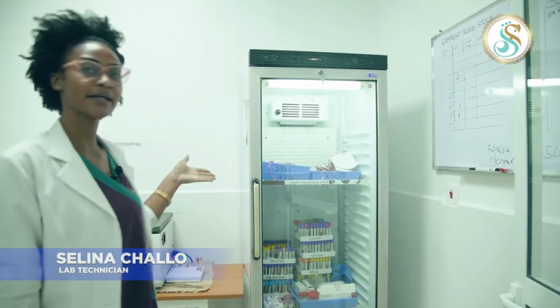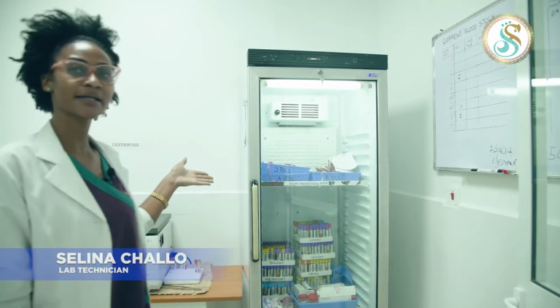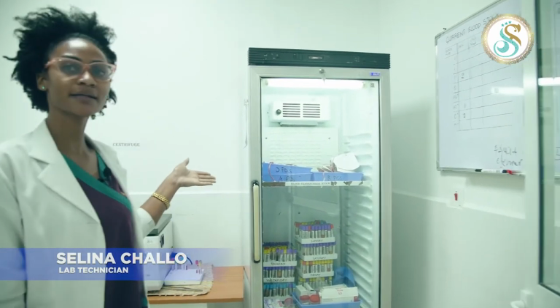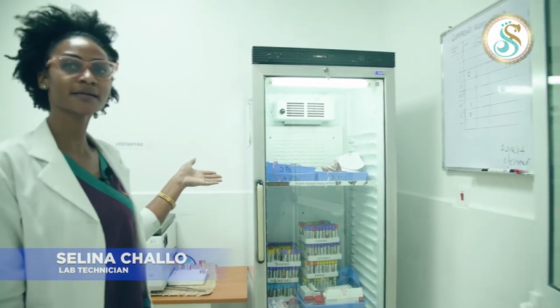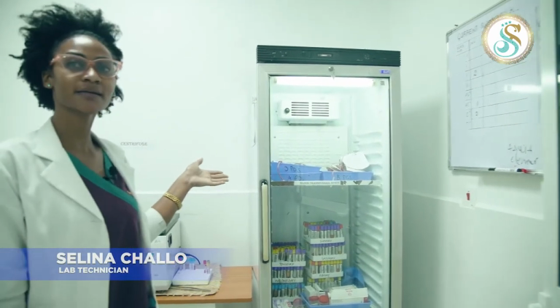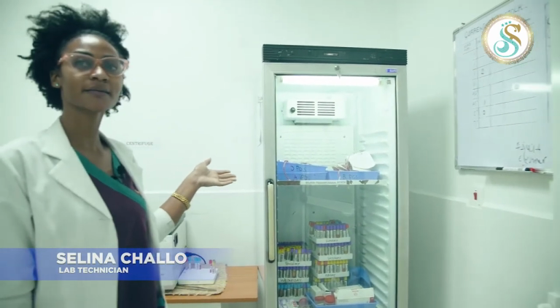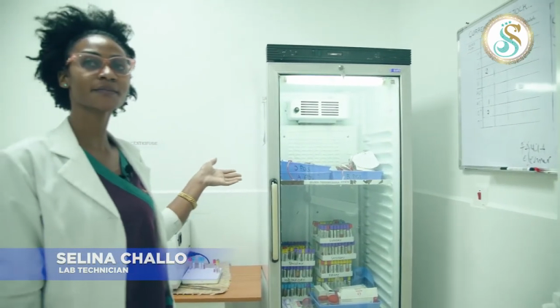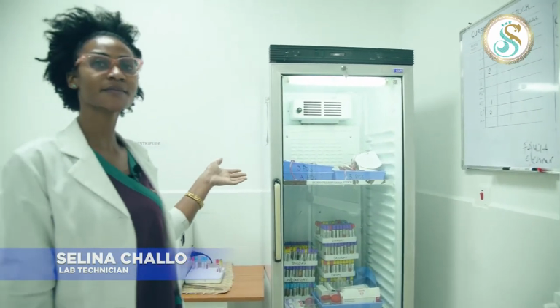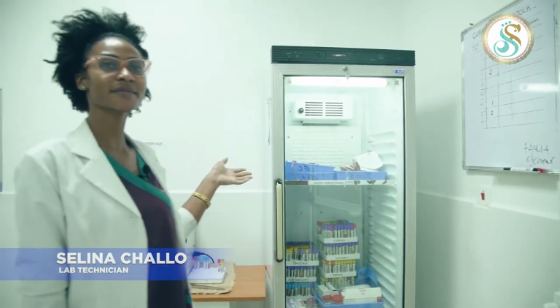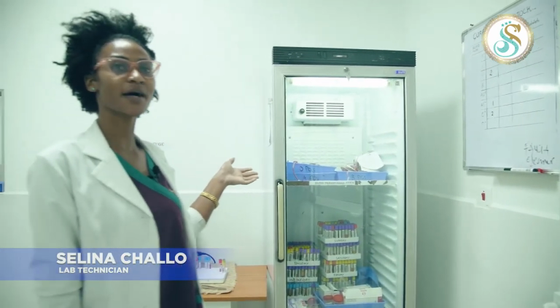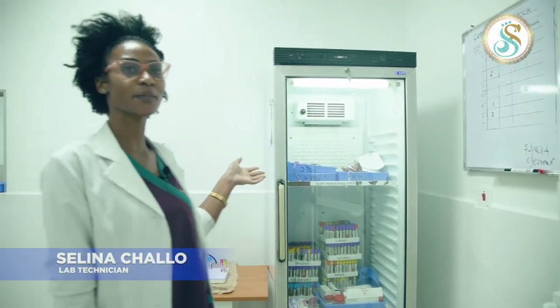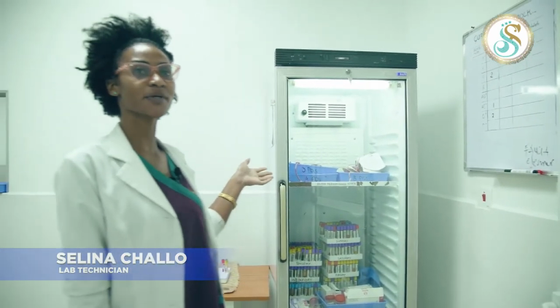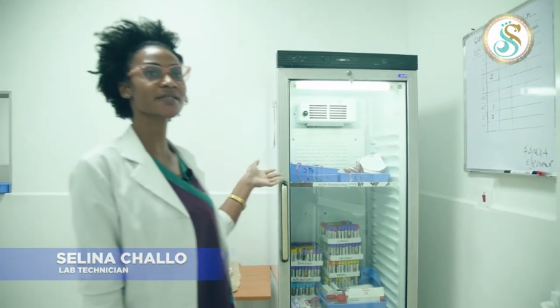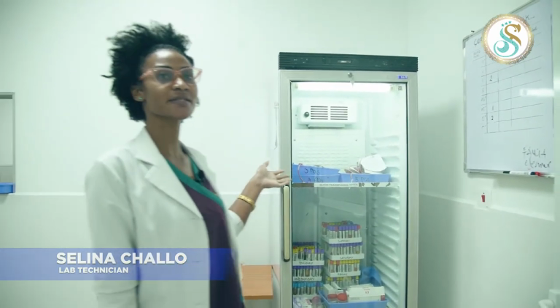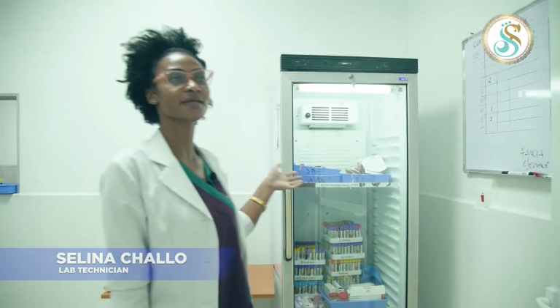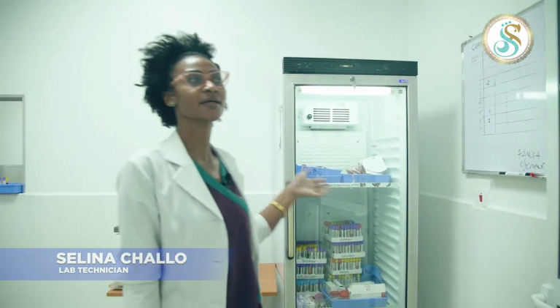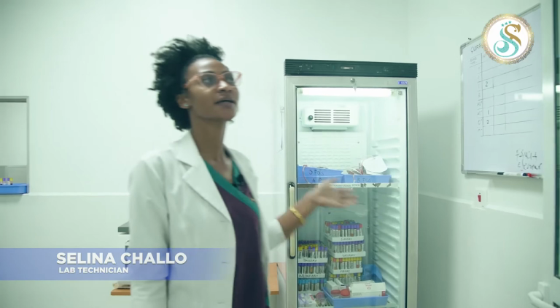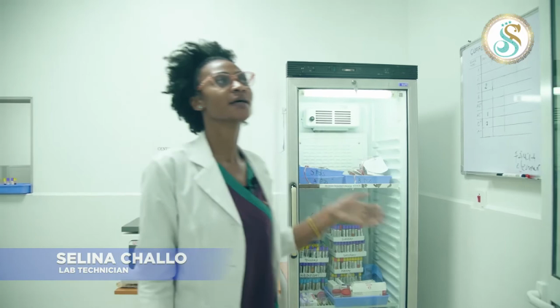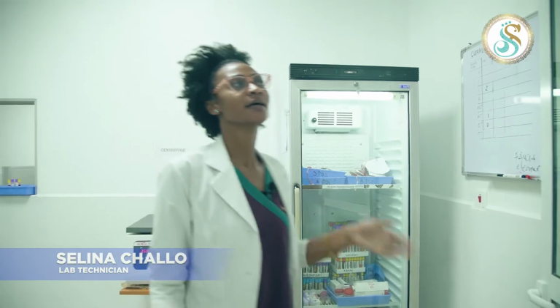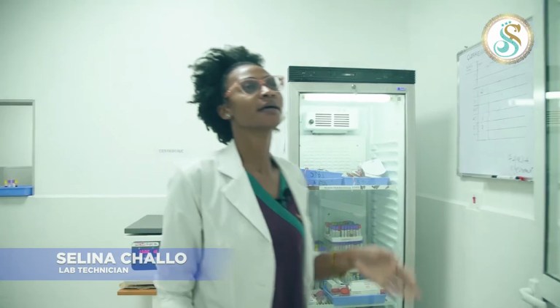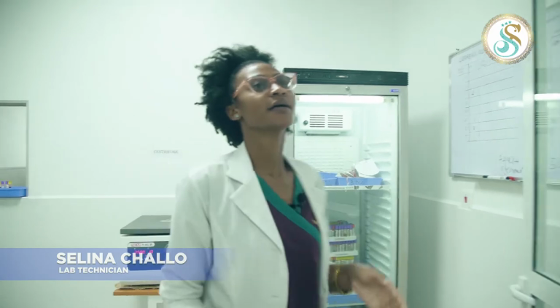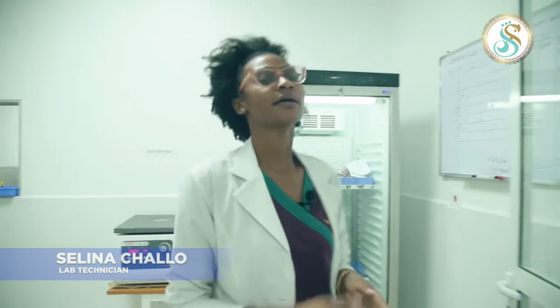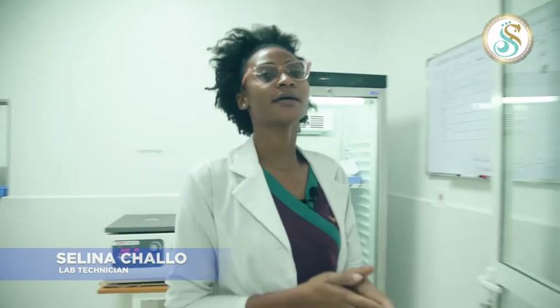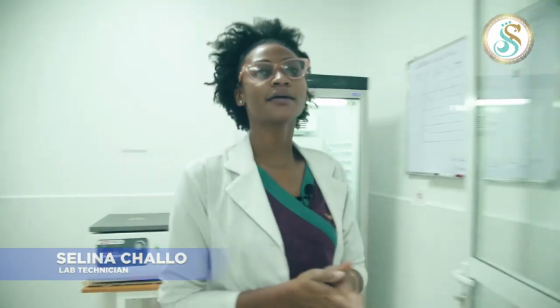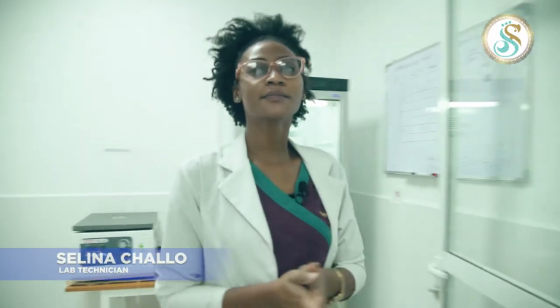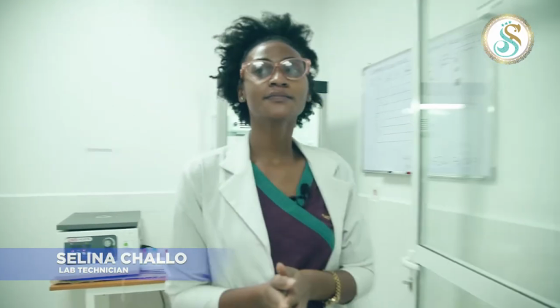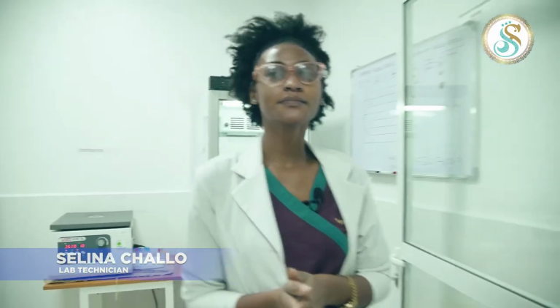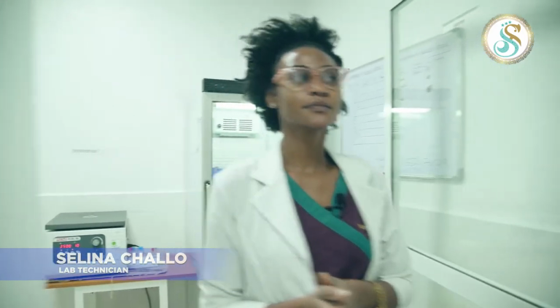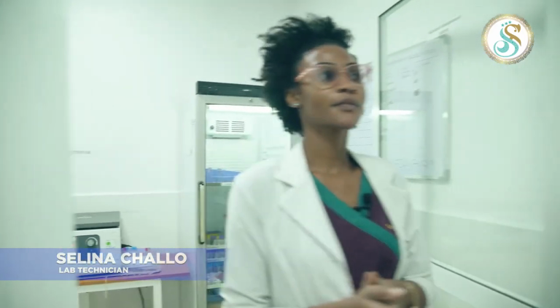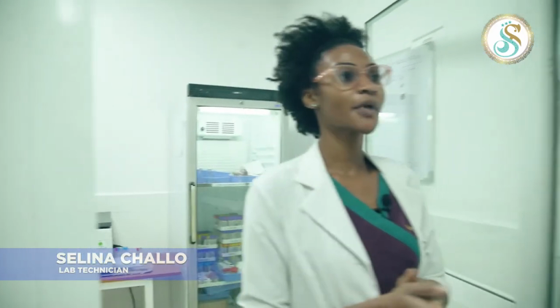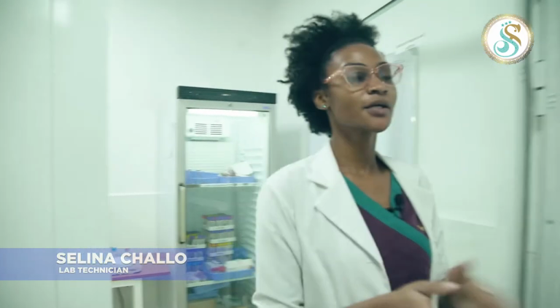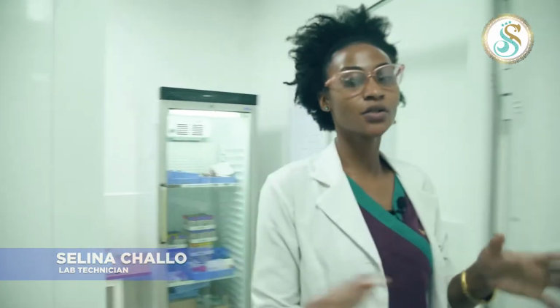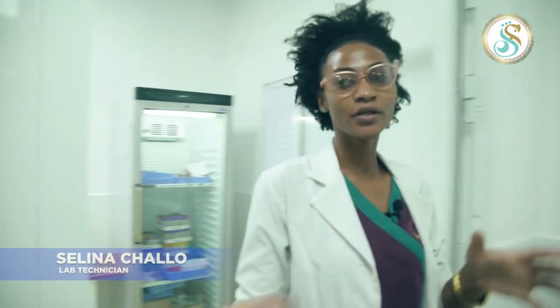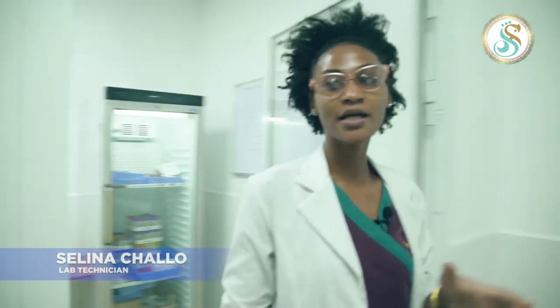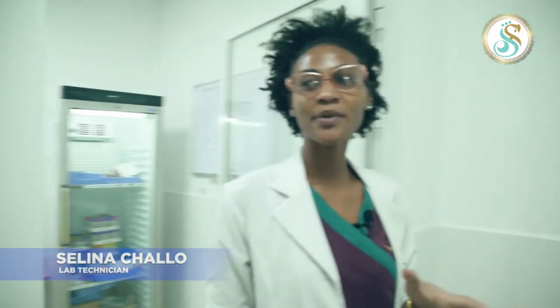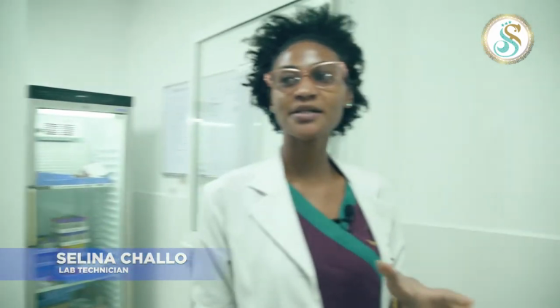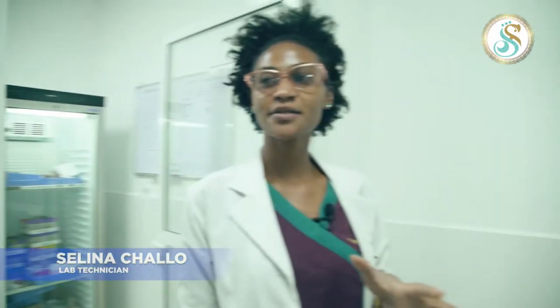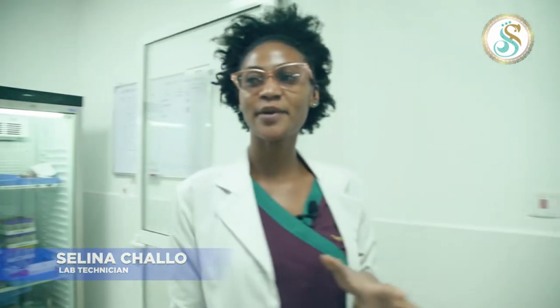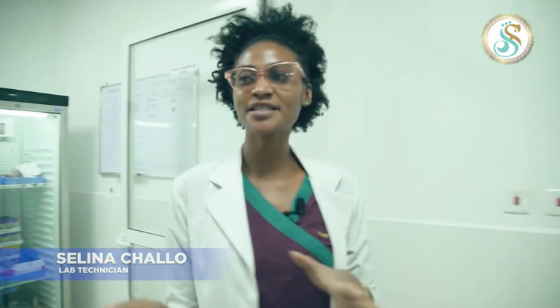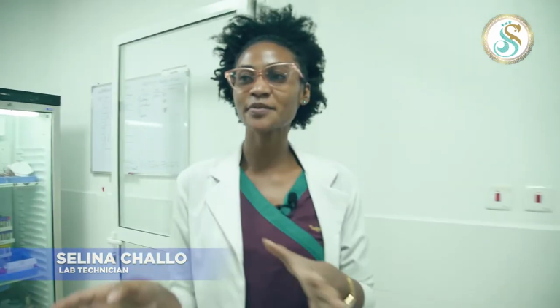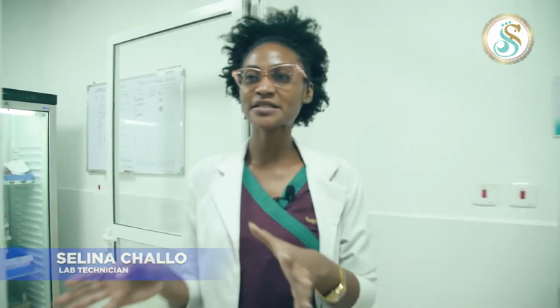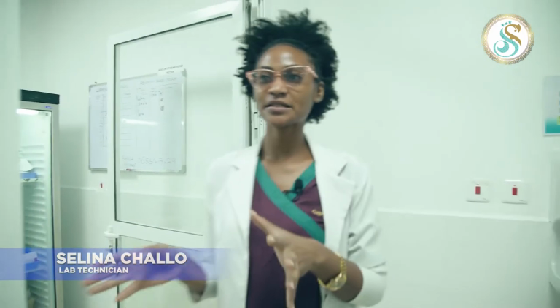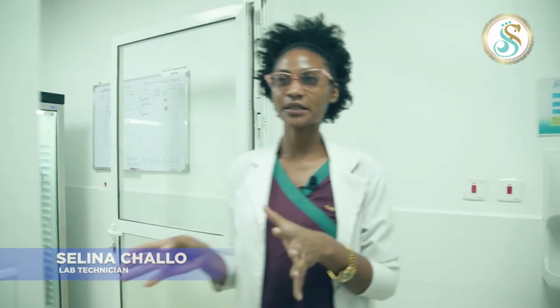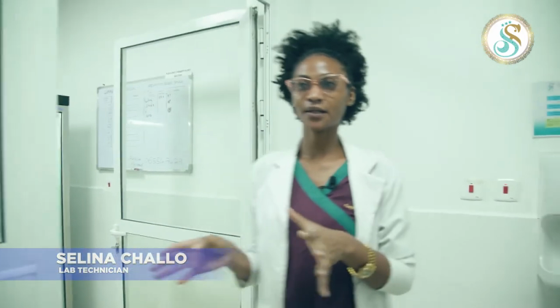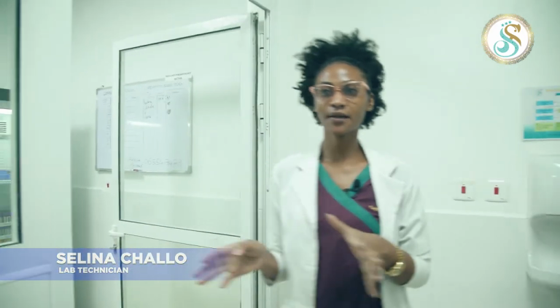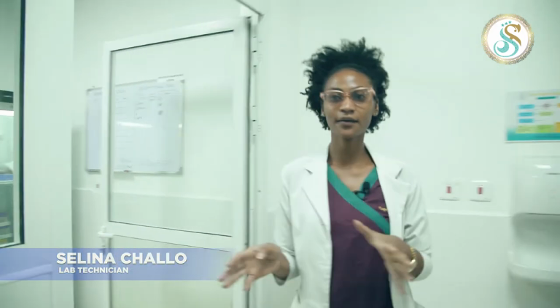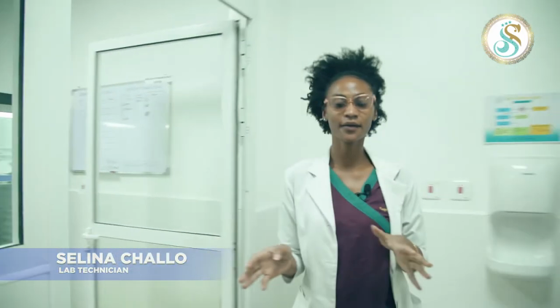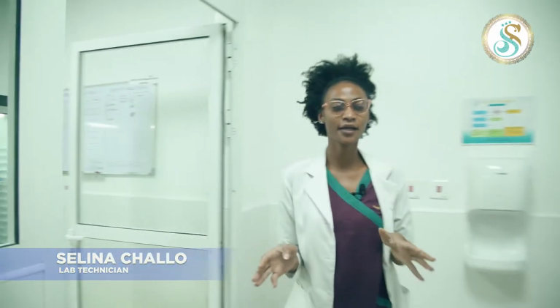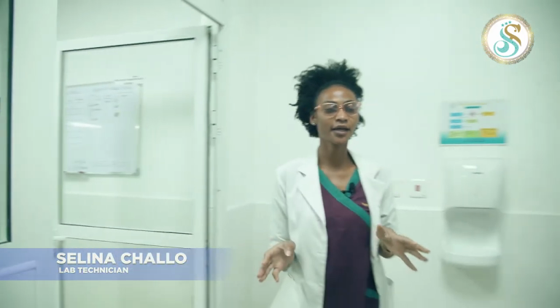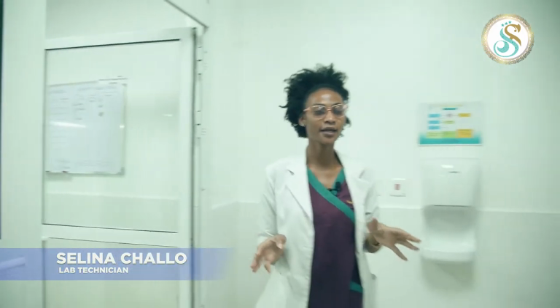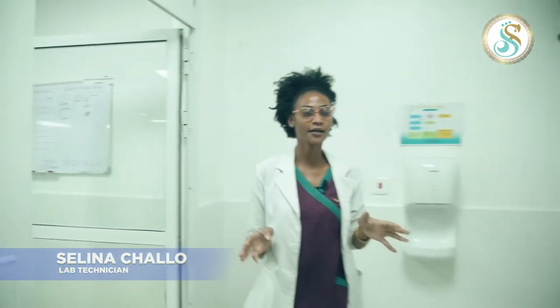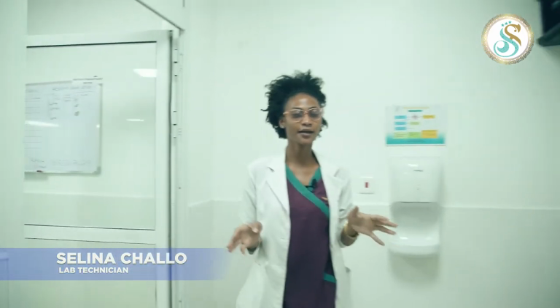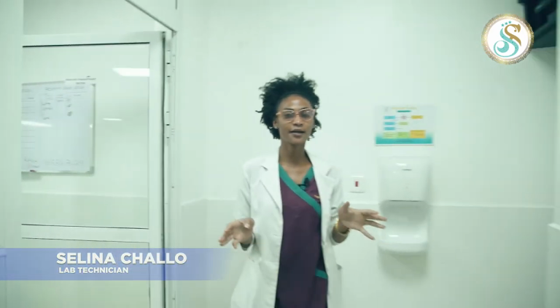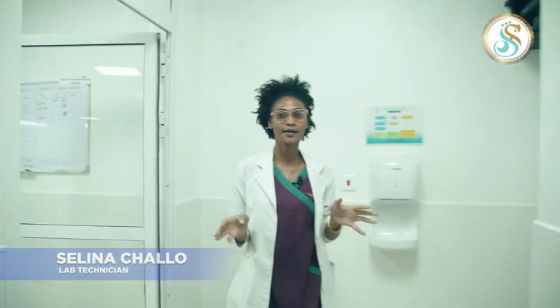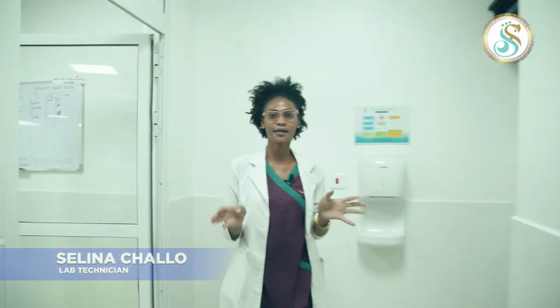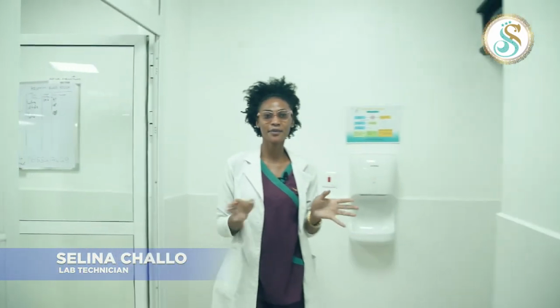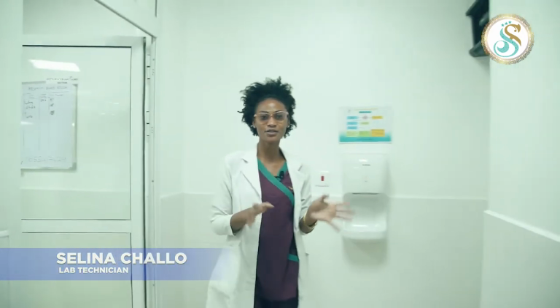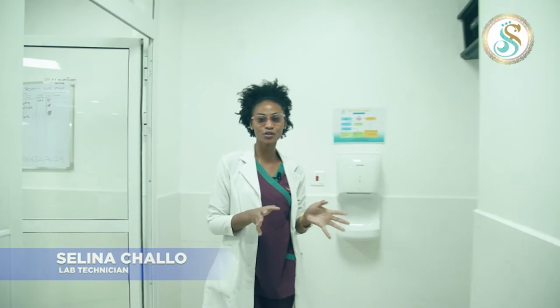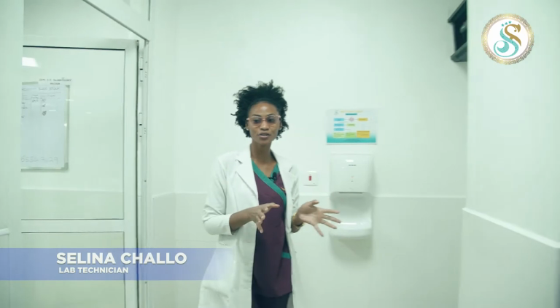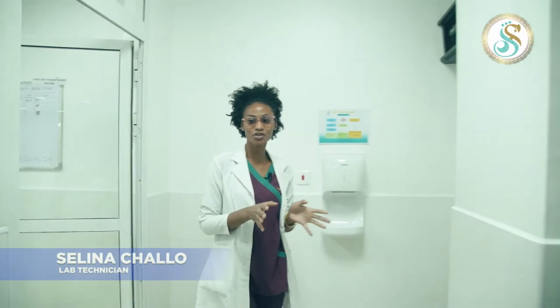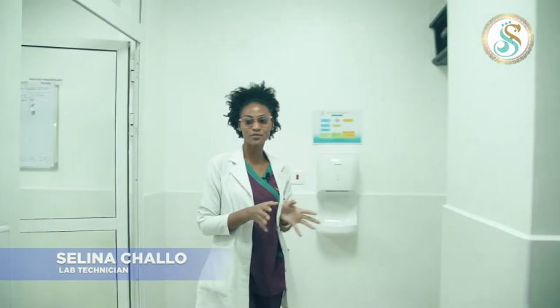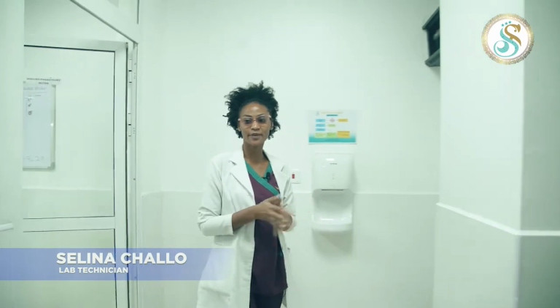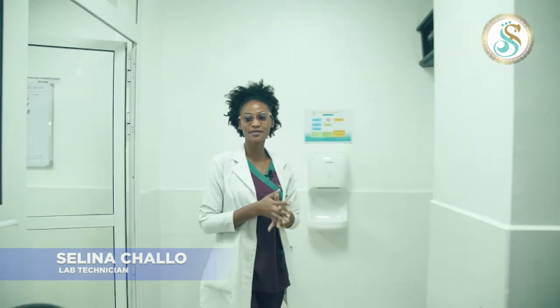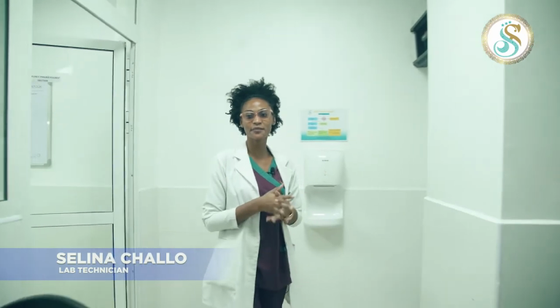We have a refrigerator where we store our samples — daily samples. Here we have a department — the Hematology department.